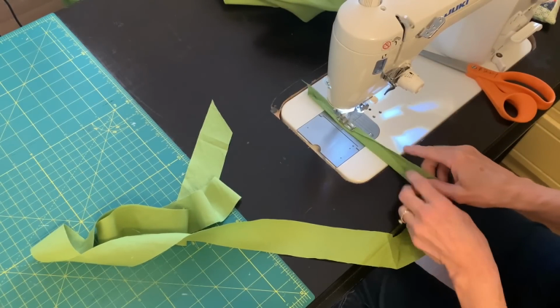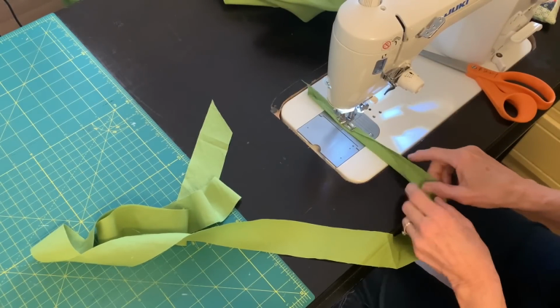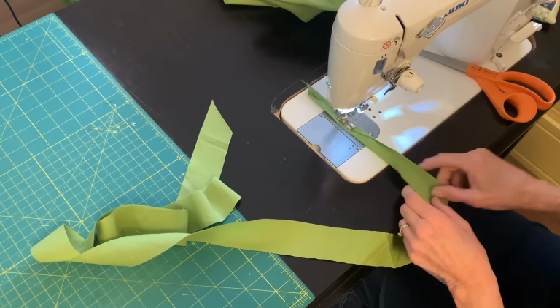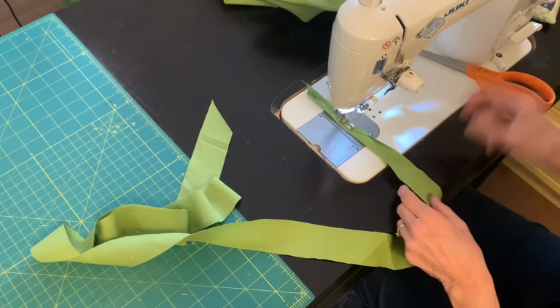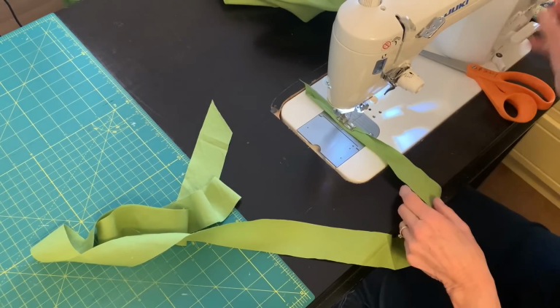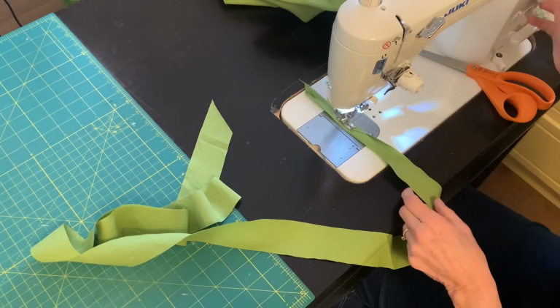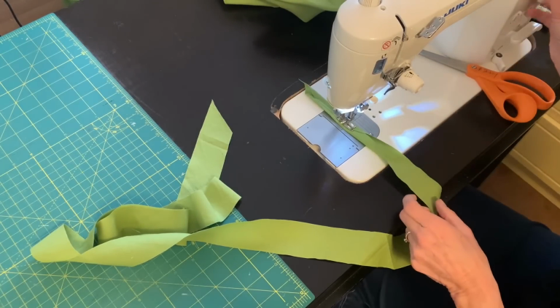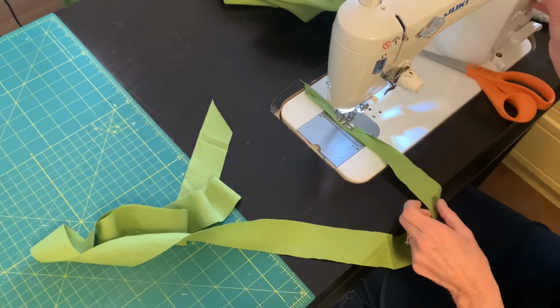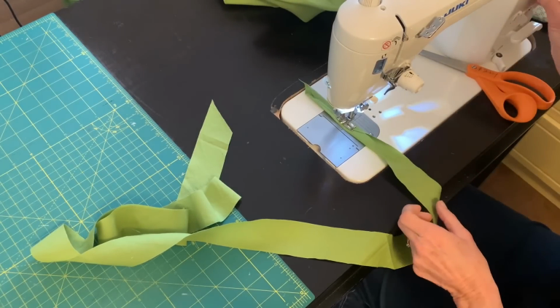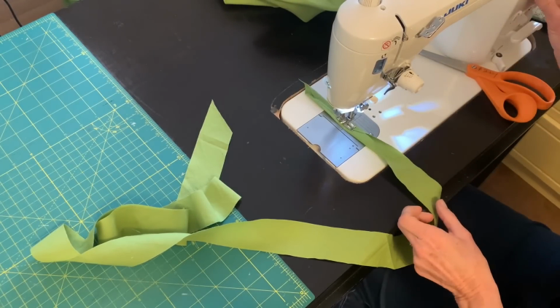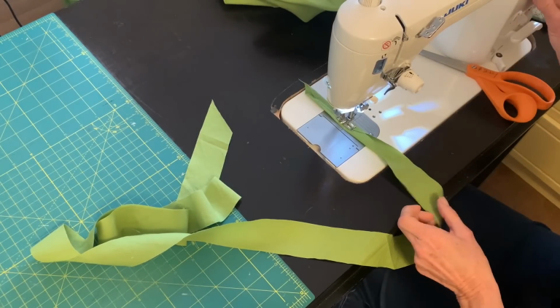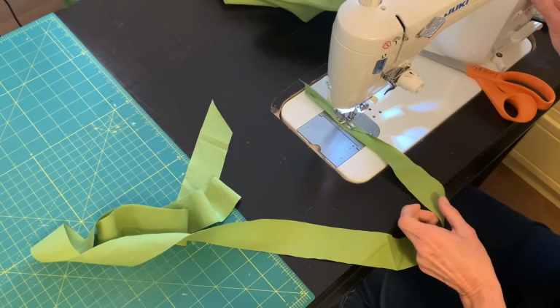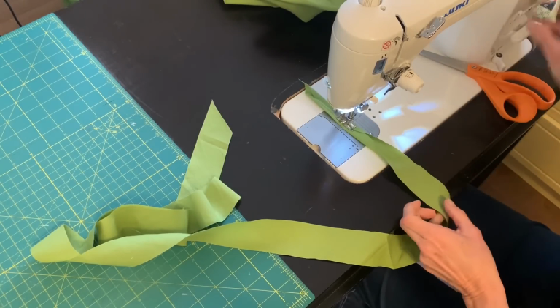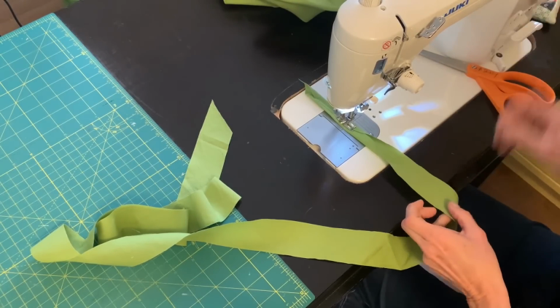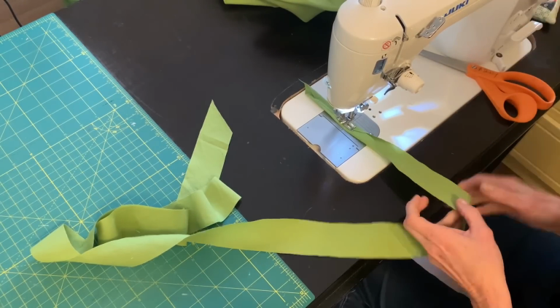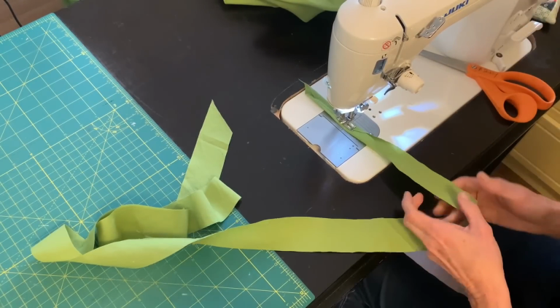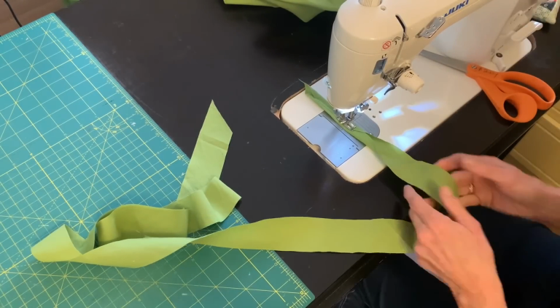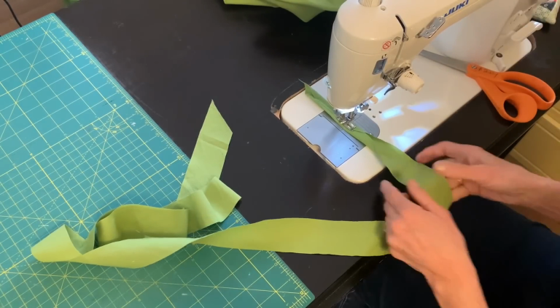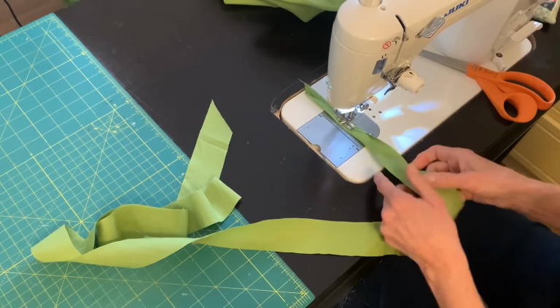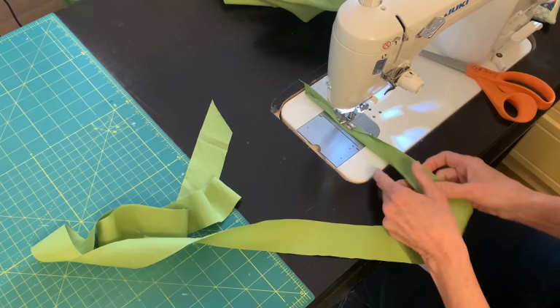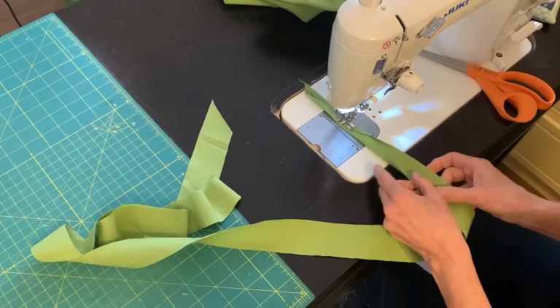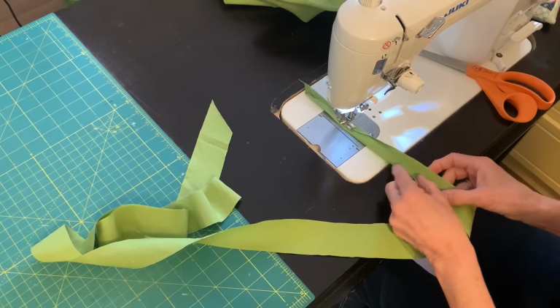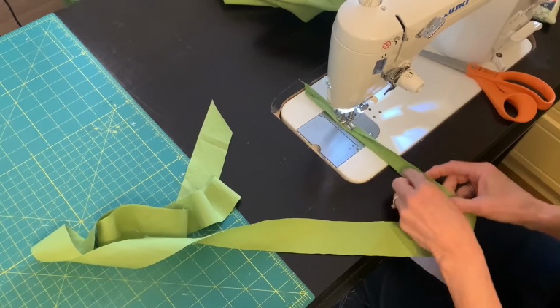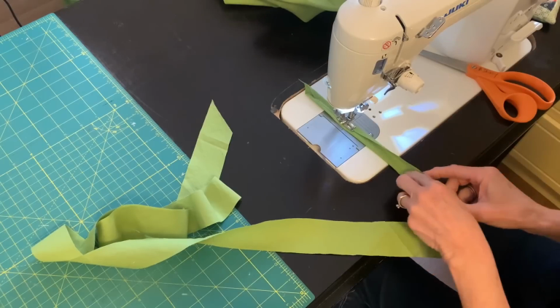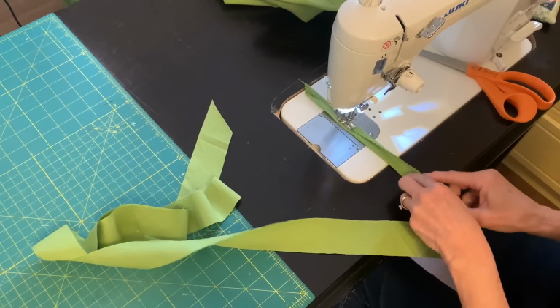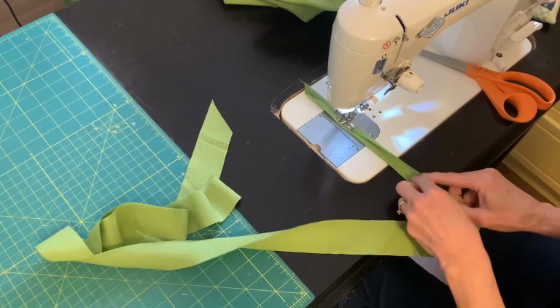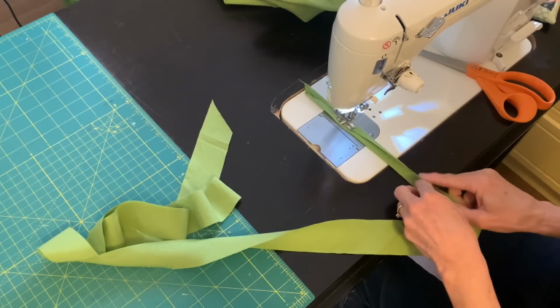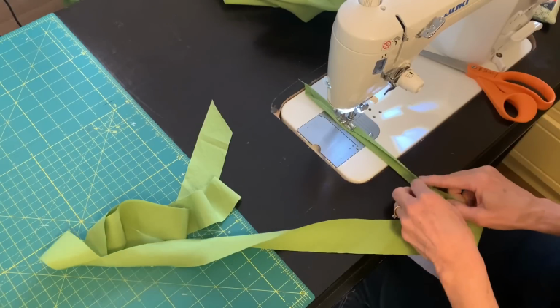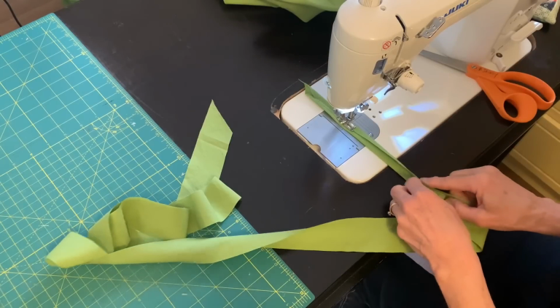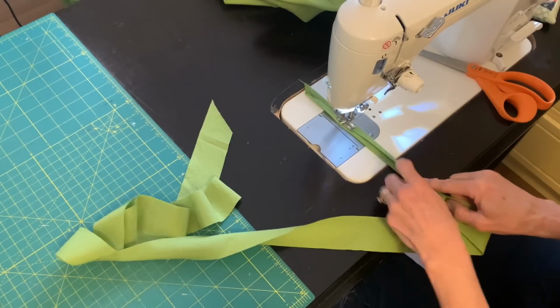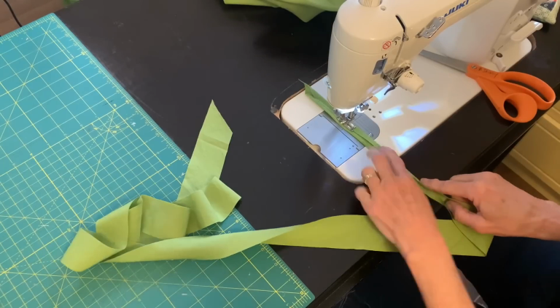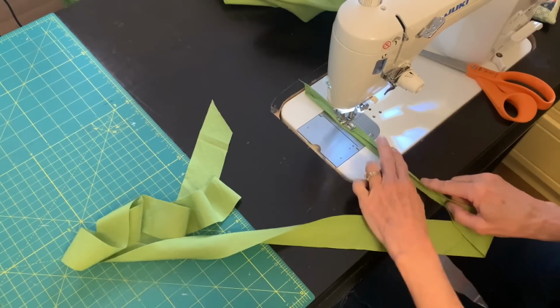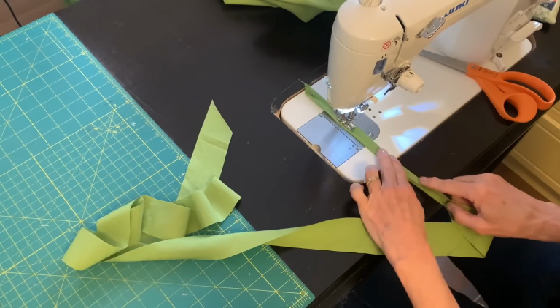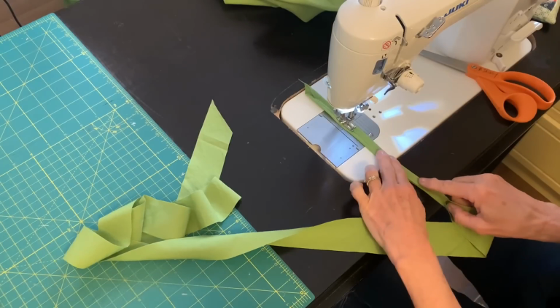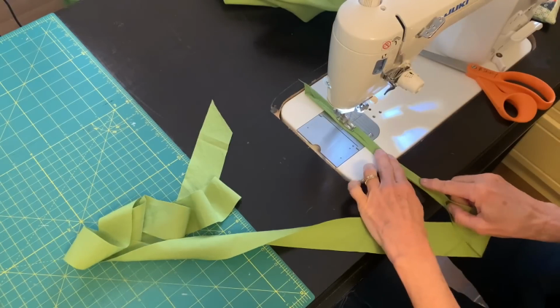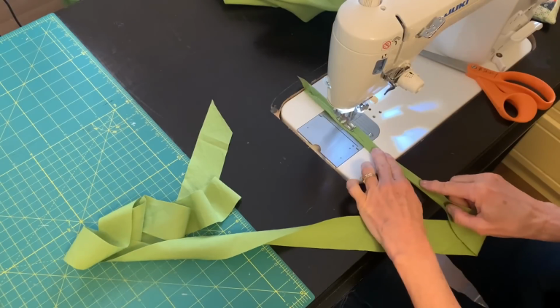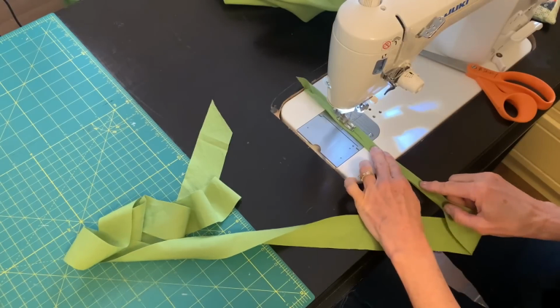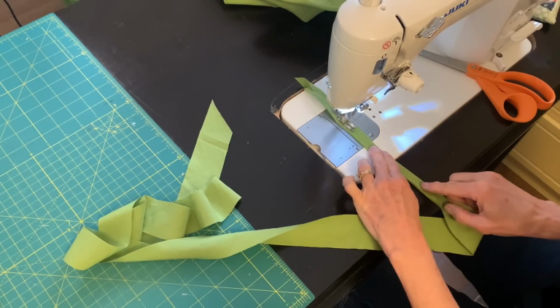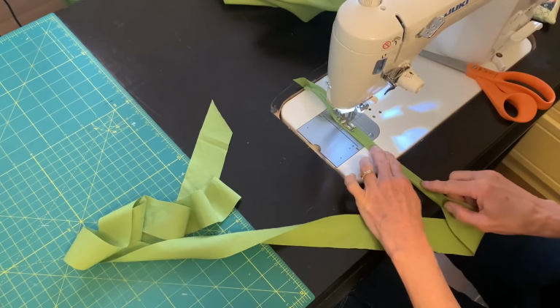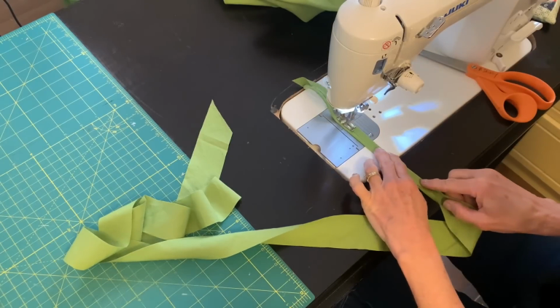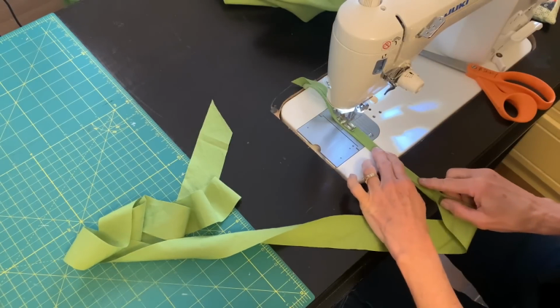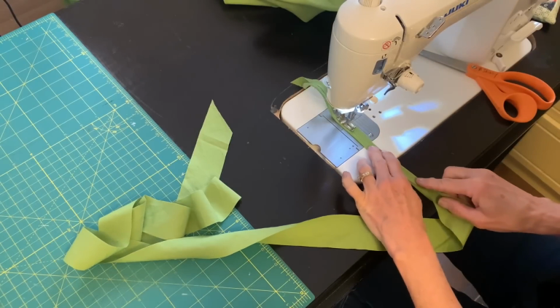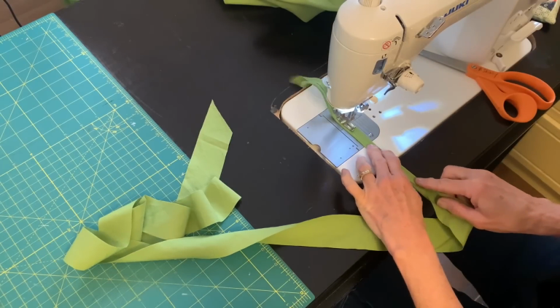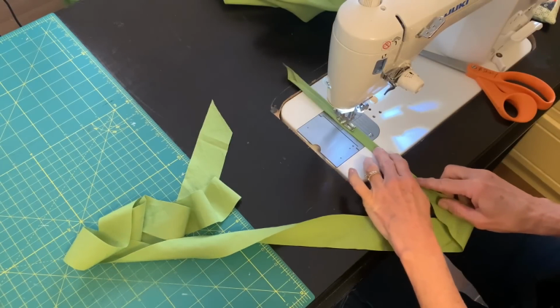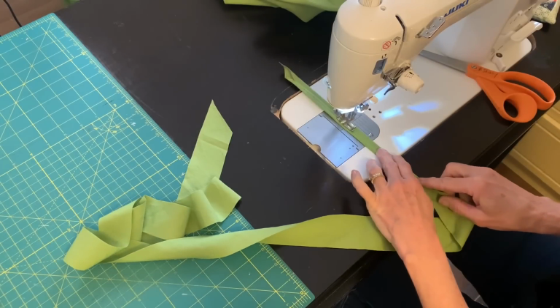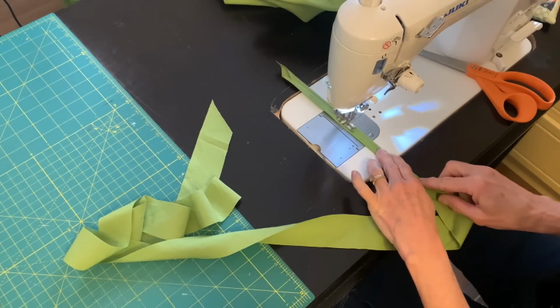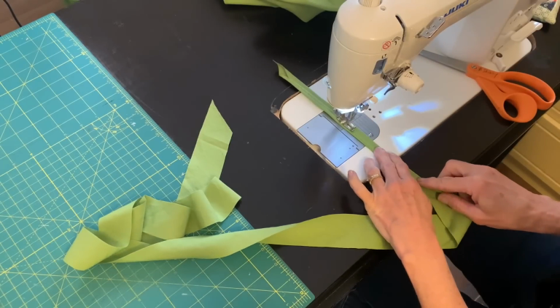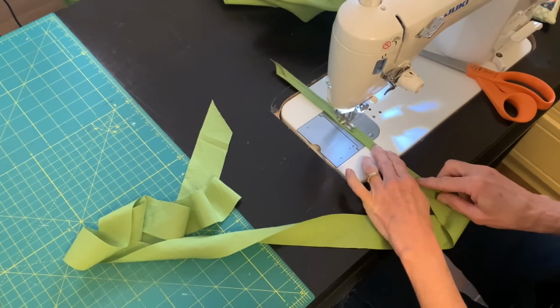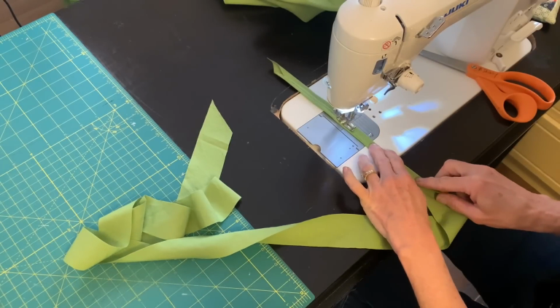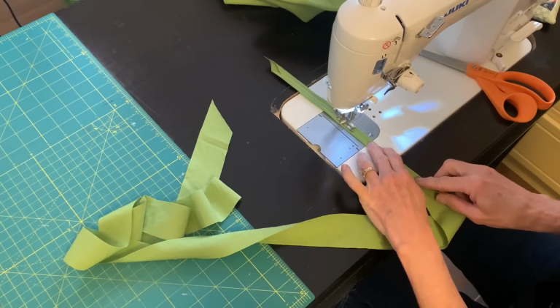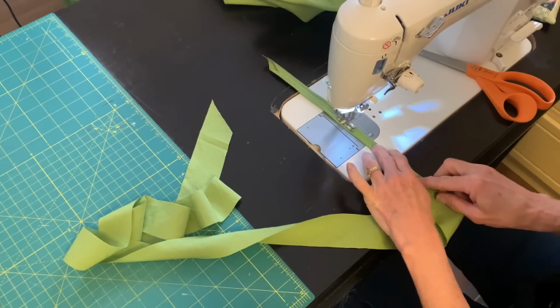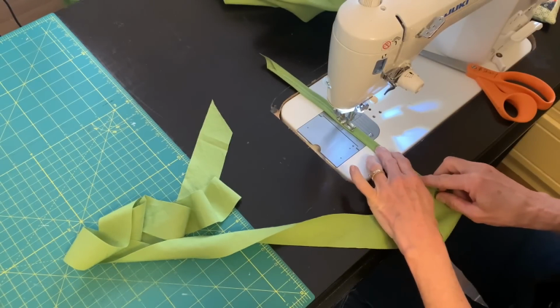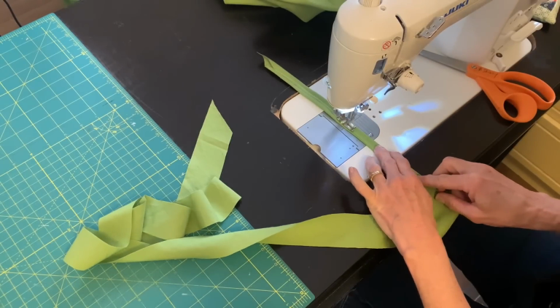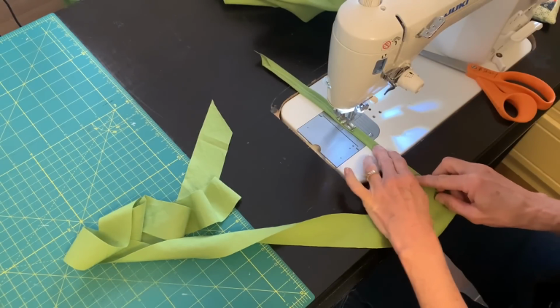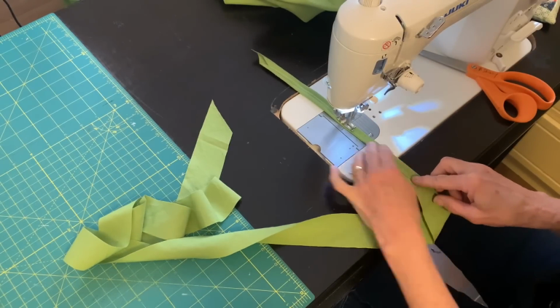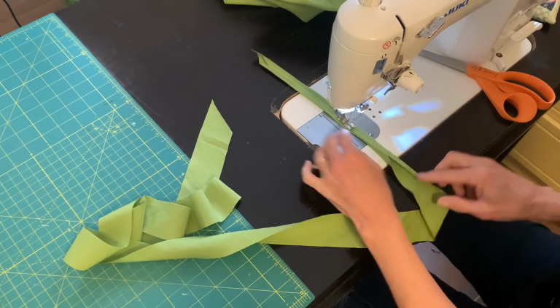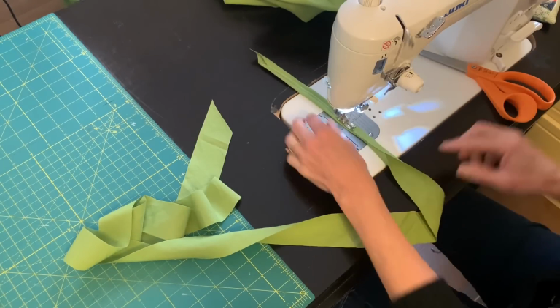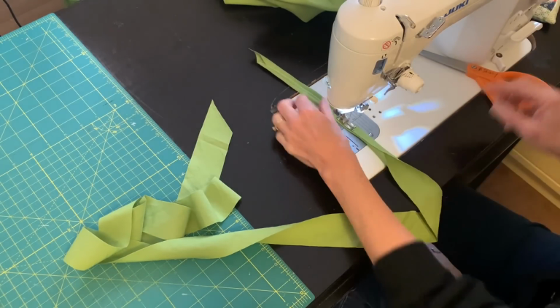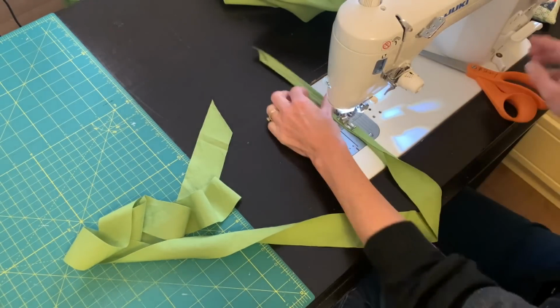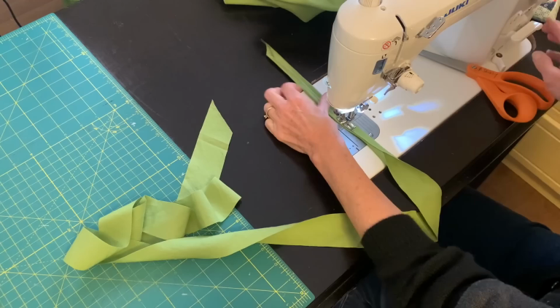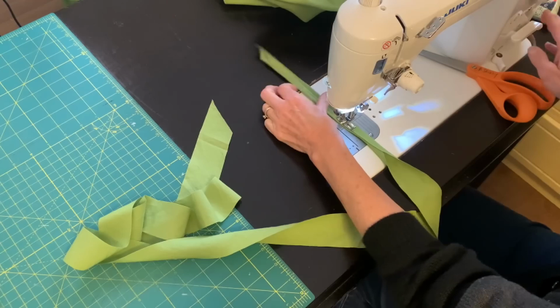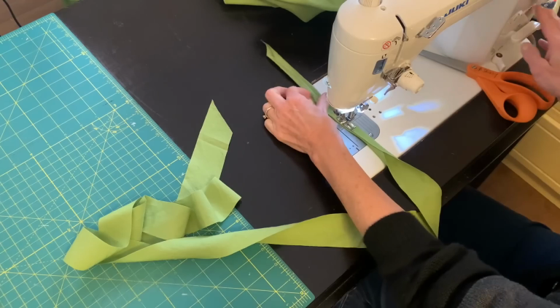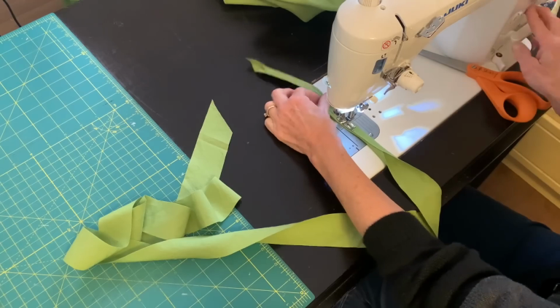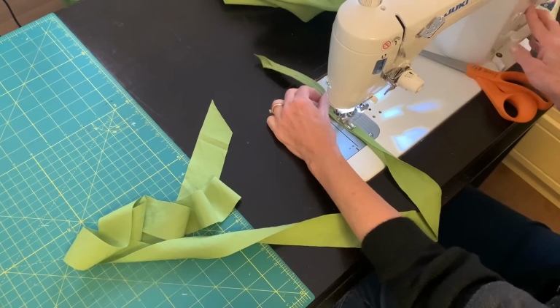Now I'm going to give myself a very large basting stitch and I'll fold my vine in thirds and sew all the way along my vine. This is a stitch that I'm going to eventually remove — but this is how I'm making my vine.